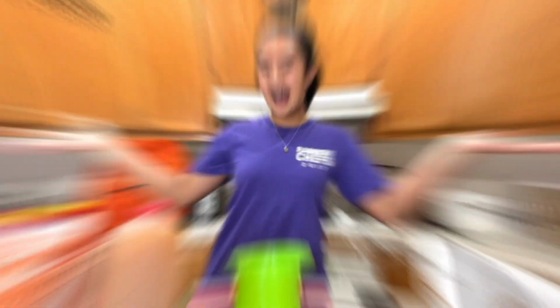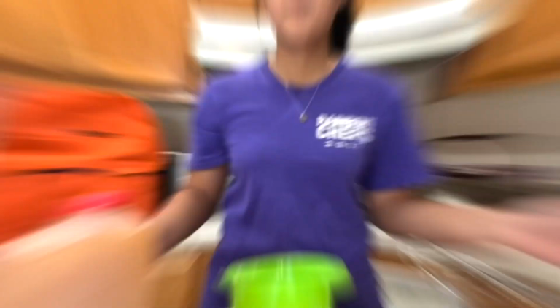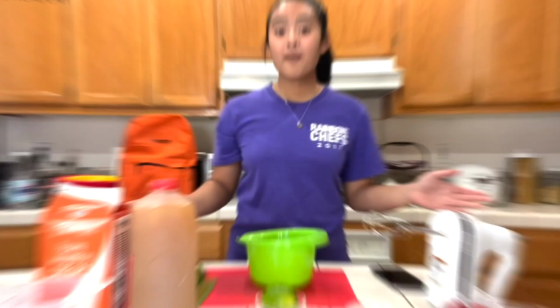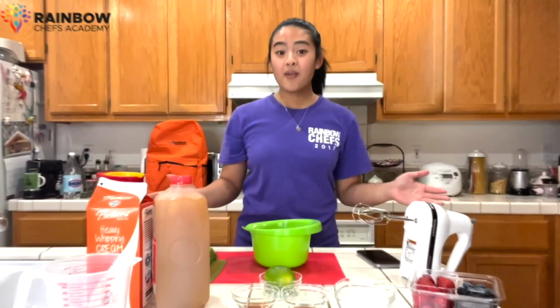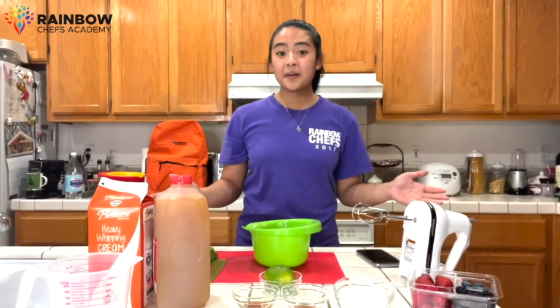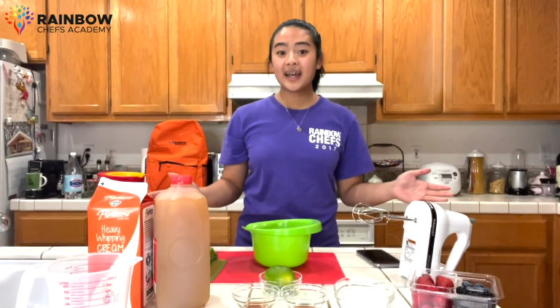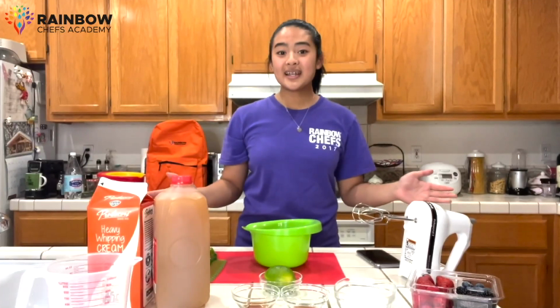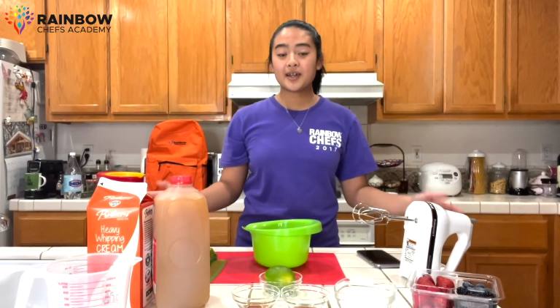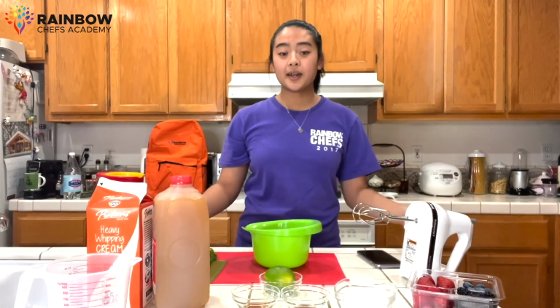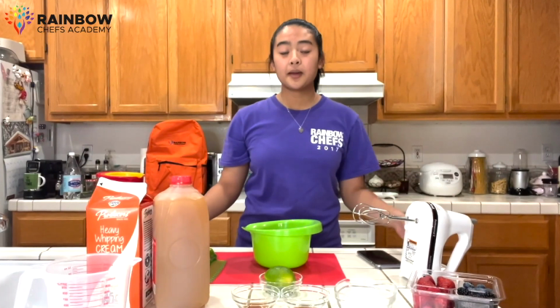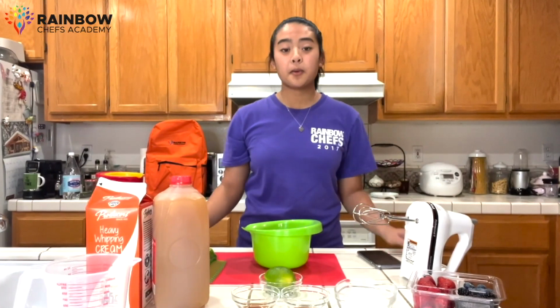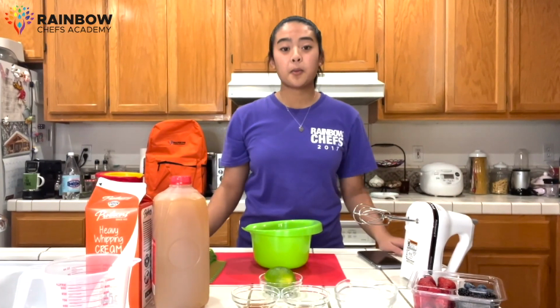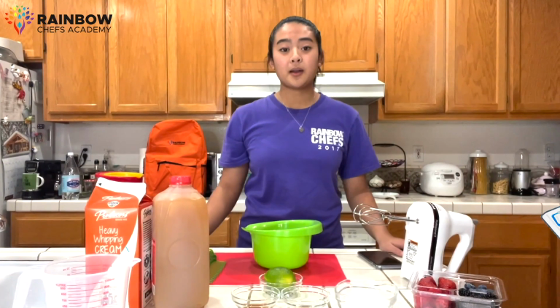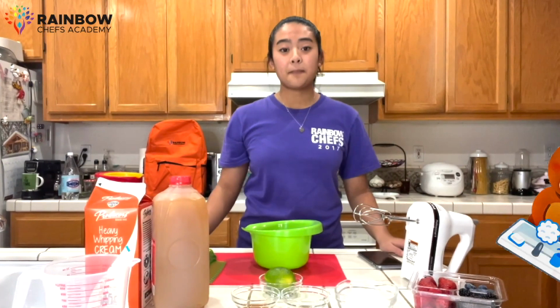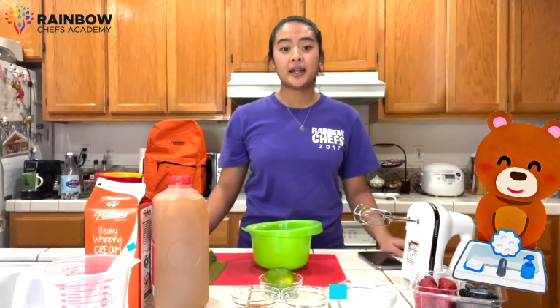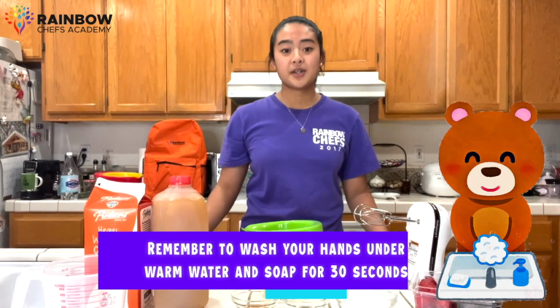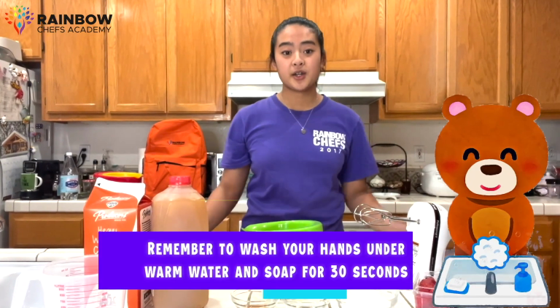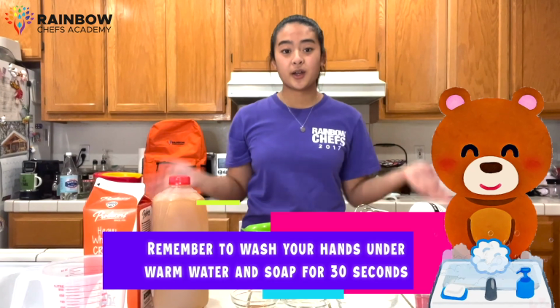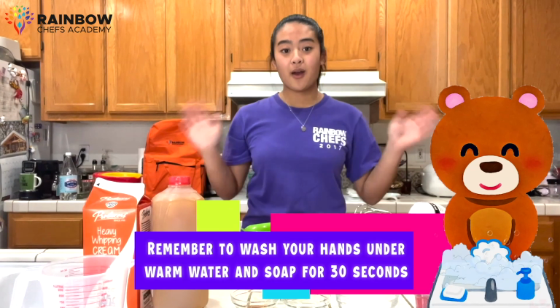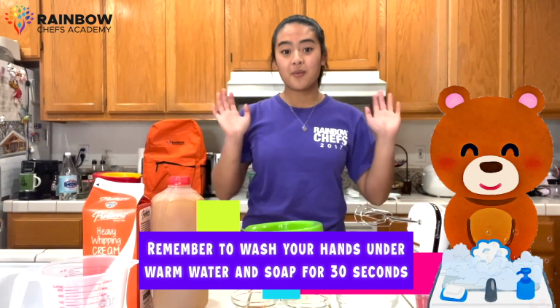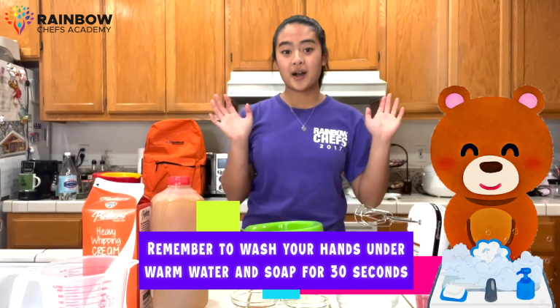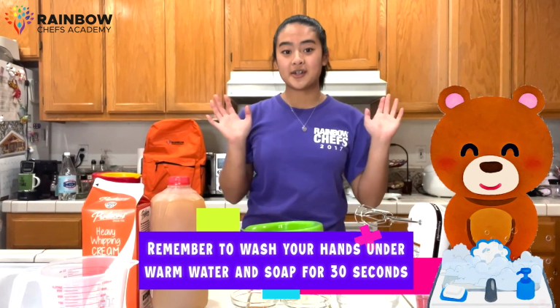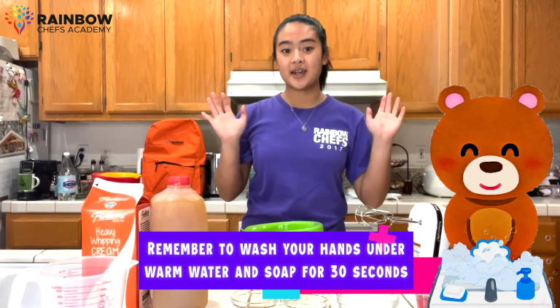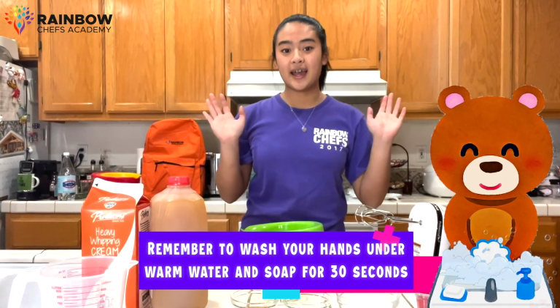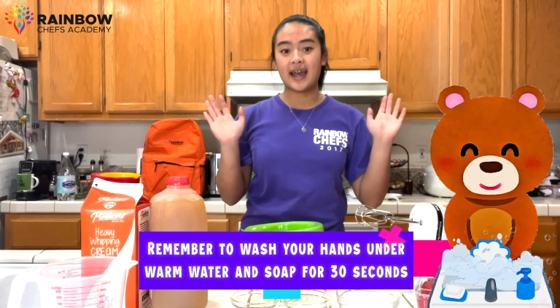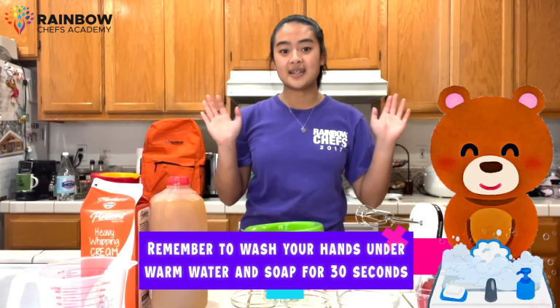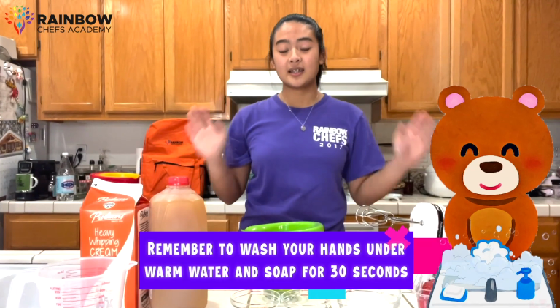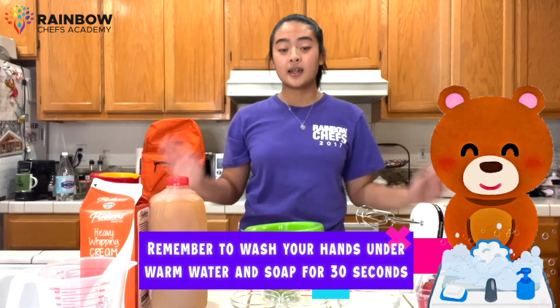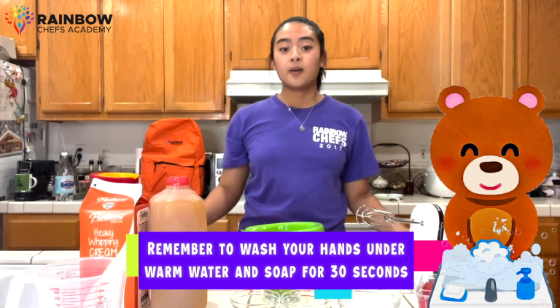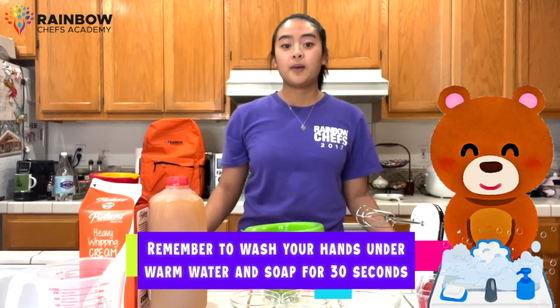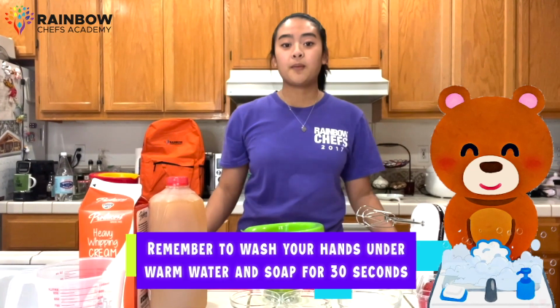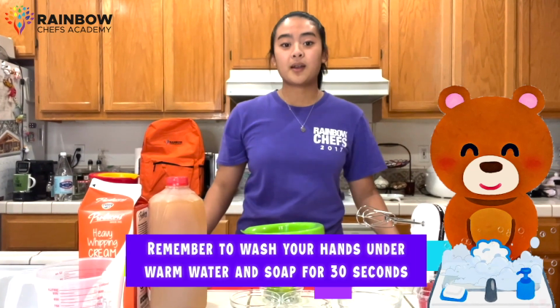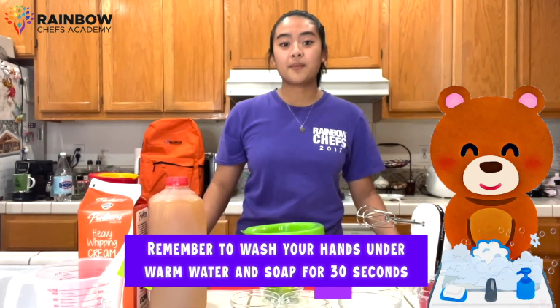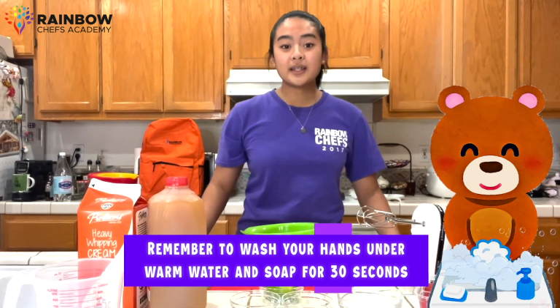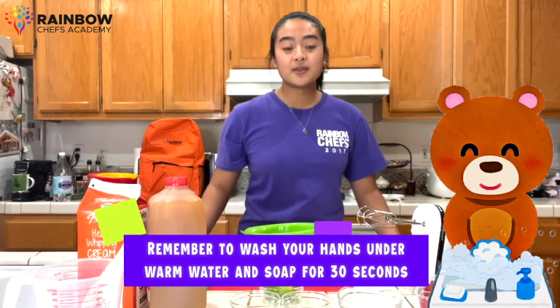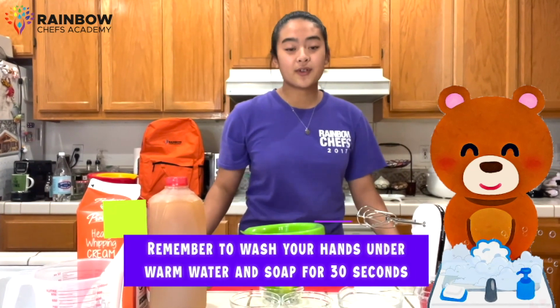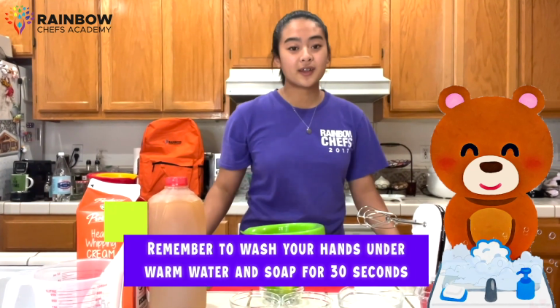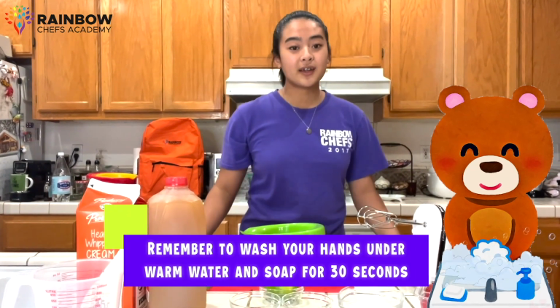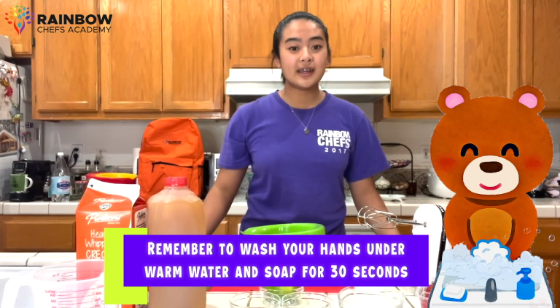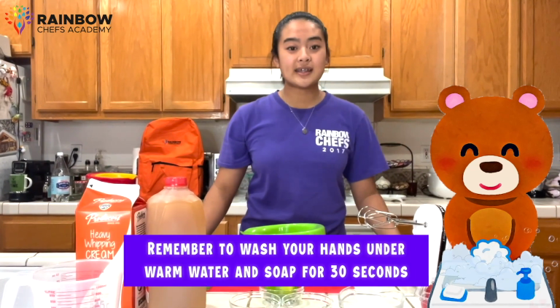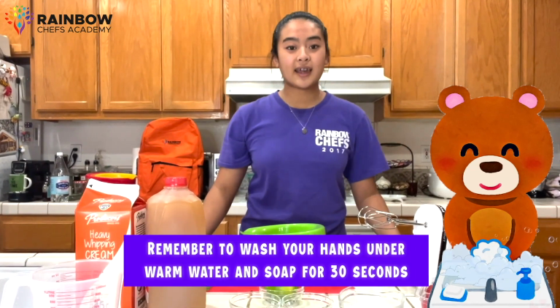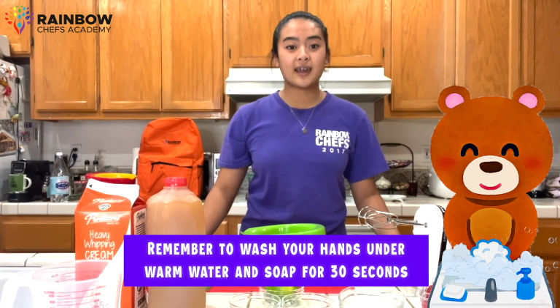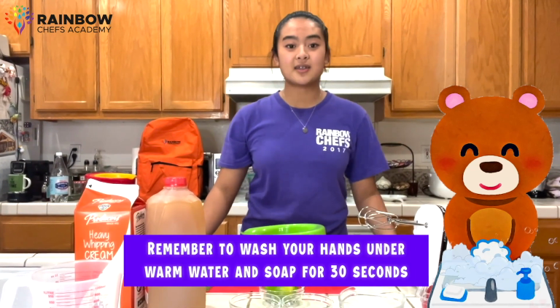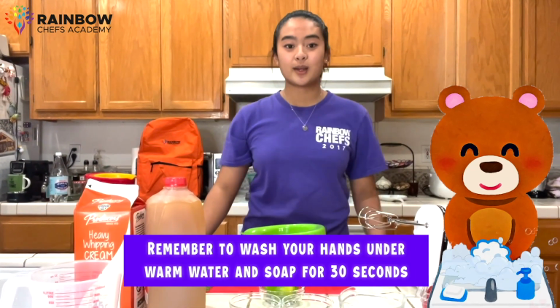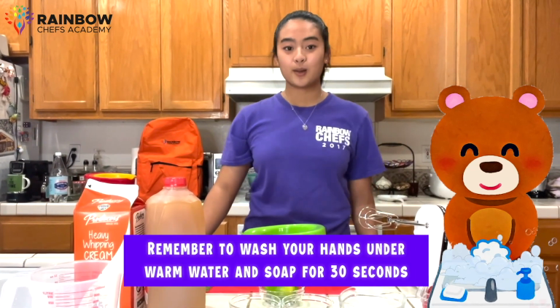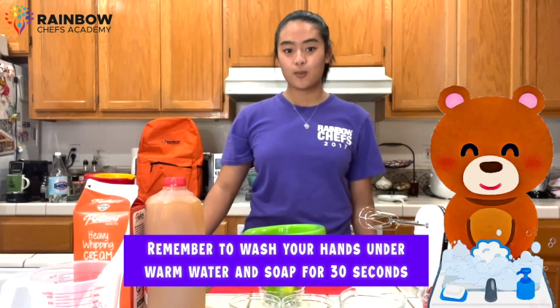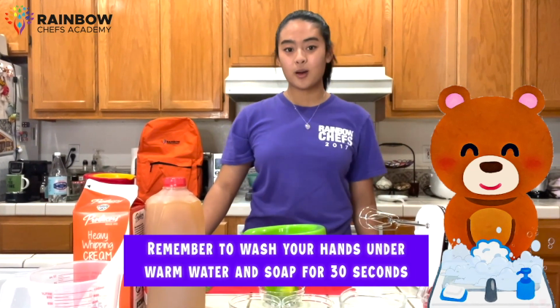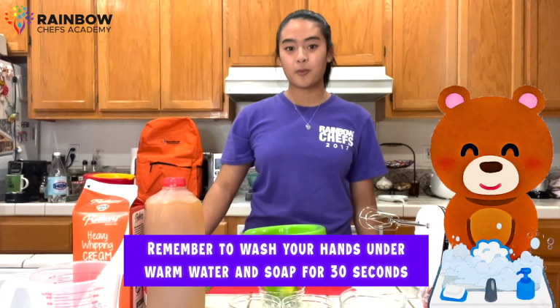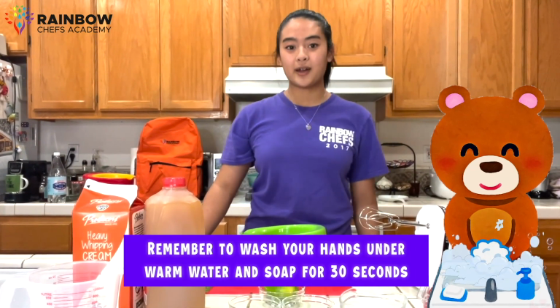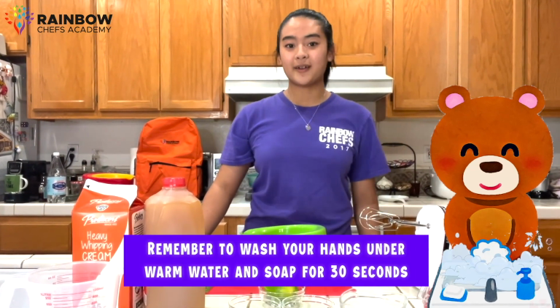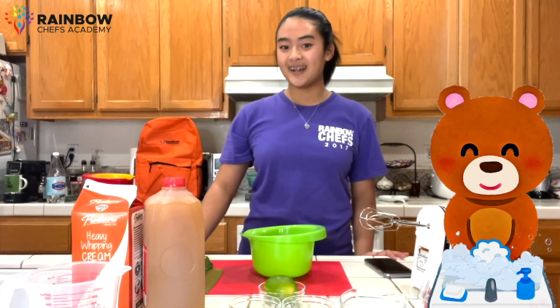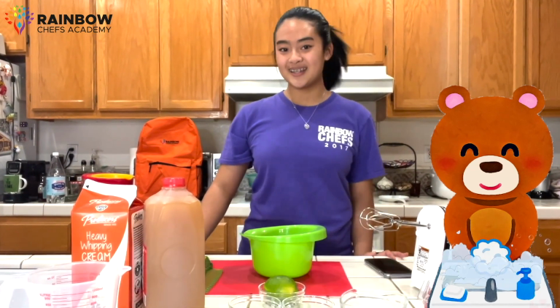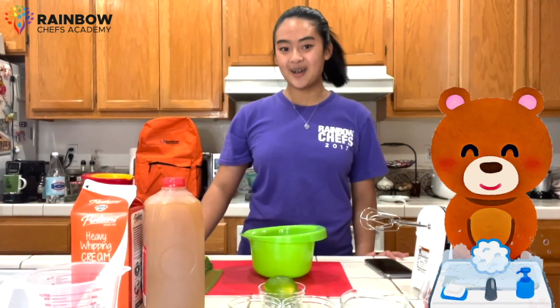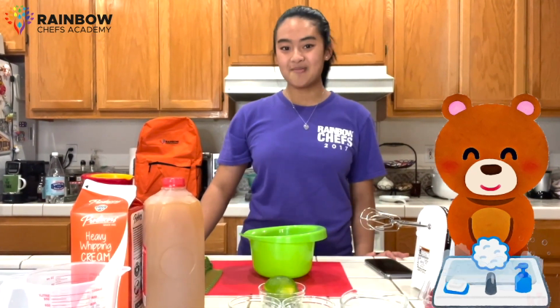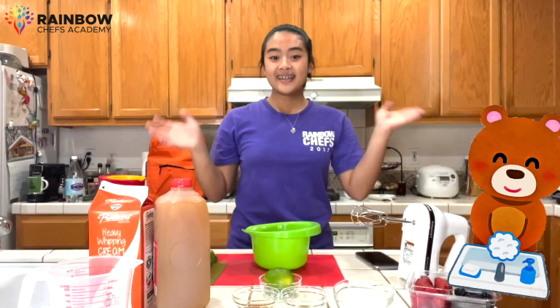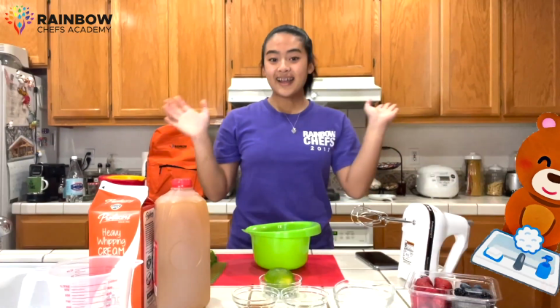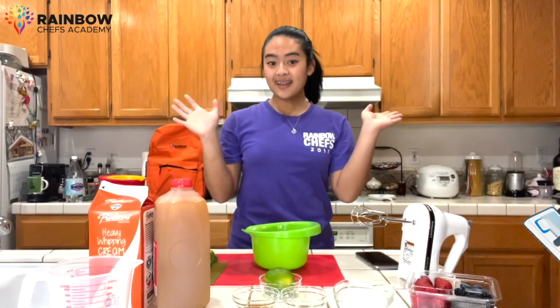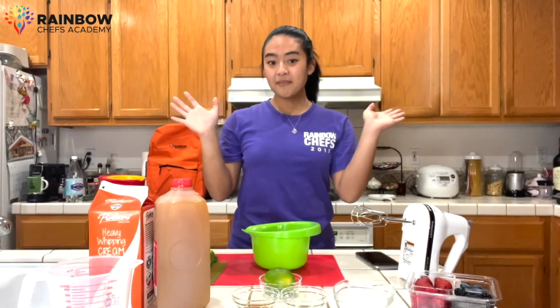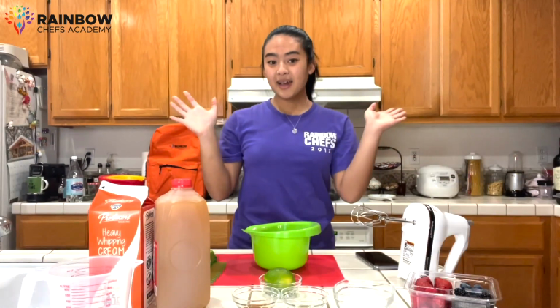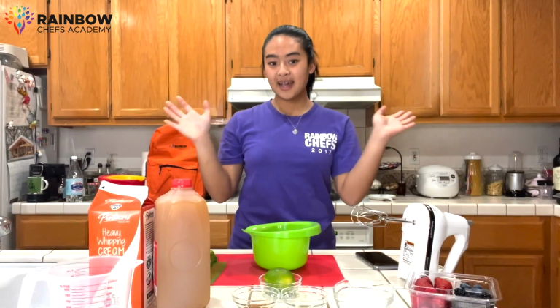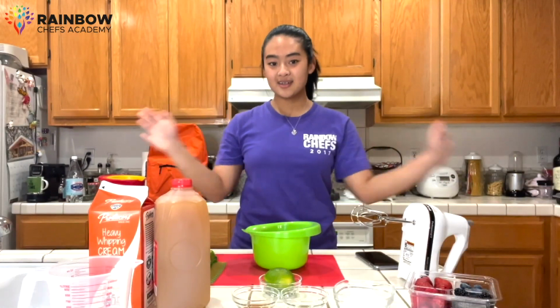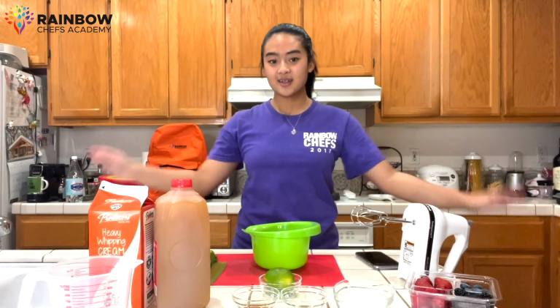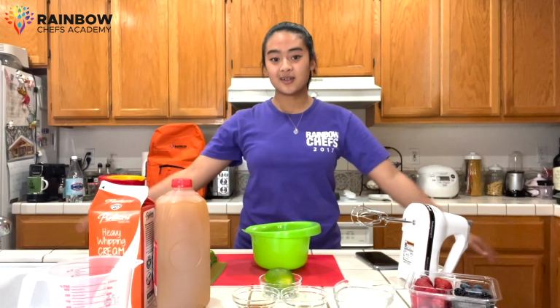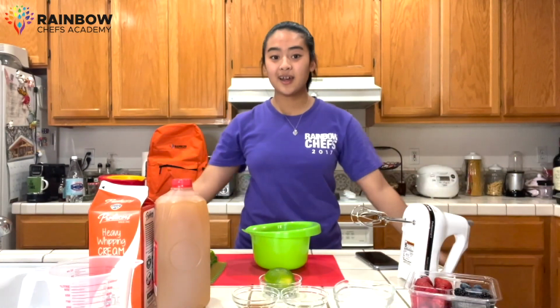Before we get started, we want to make sure to go wash our hands. We want to rinse for 30 seconds under warm water and soap. Now that my hands are clean,